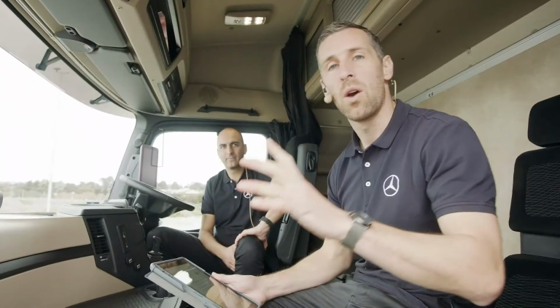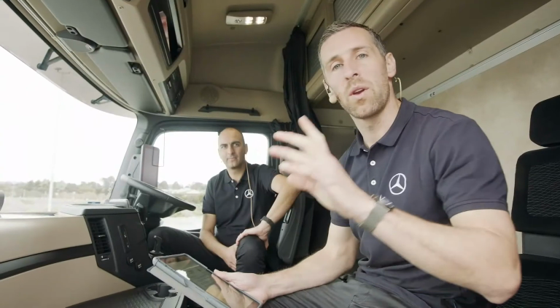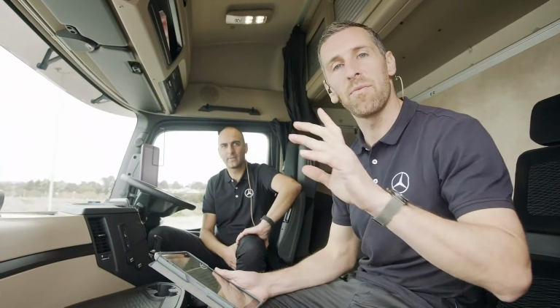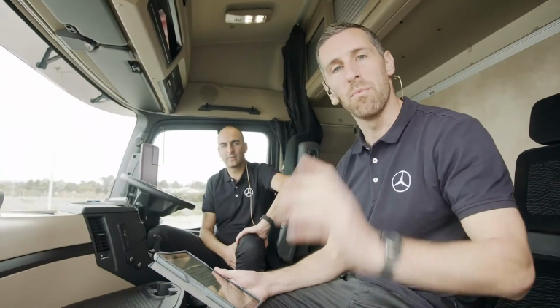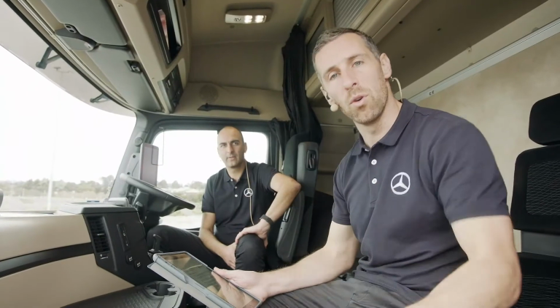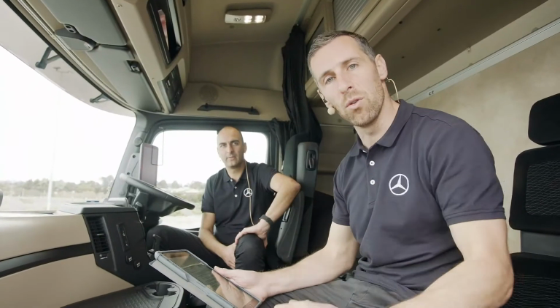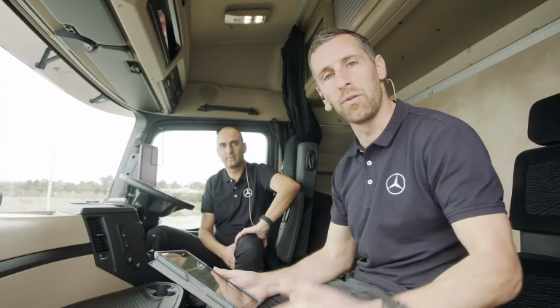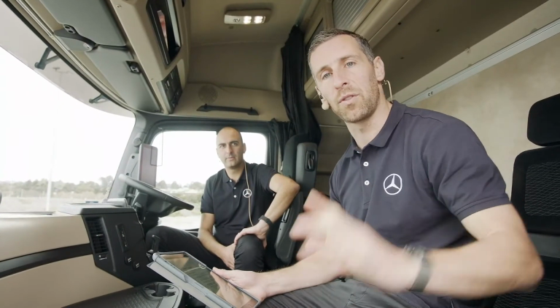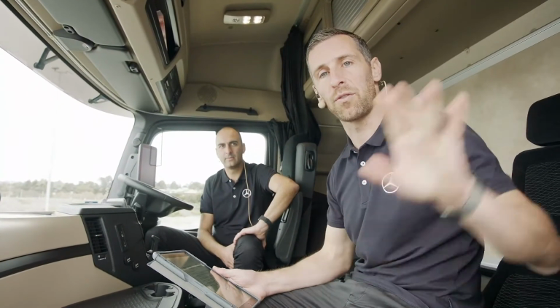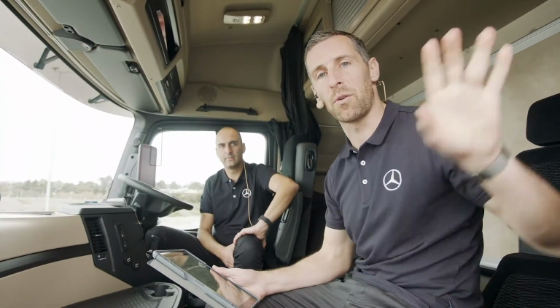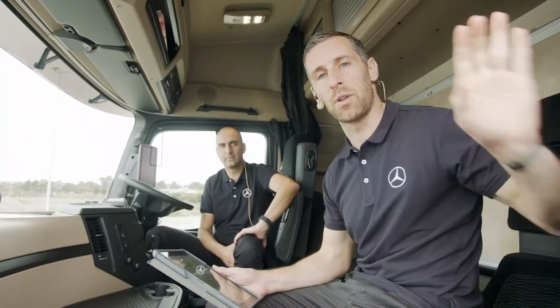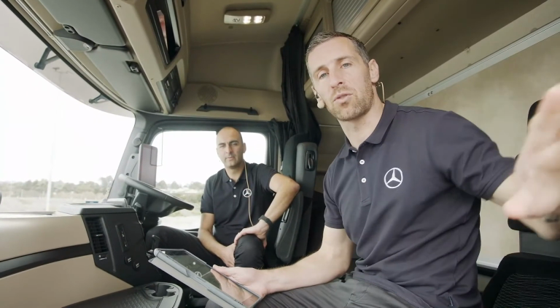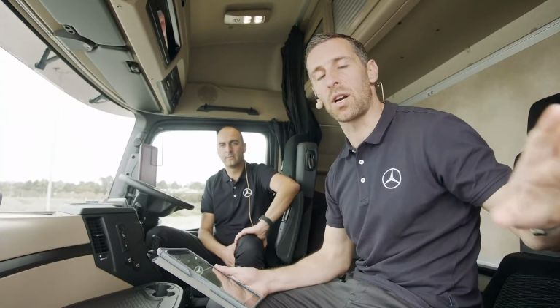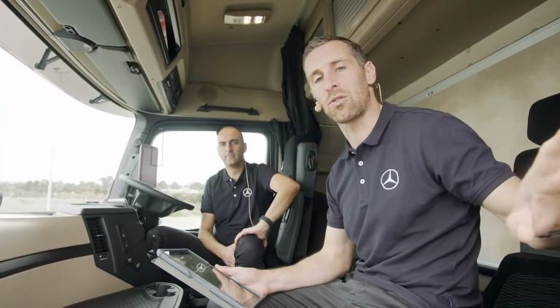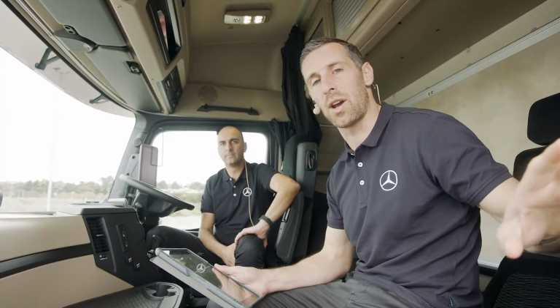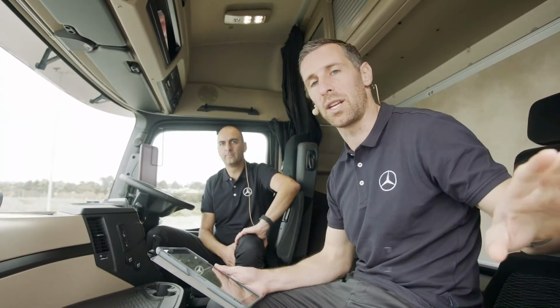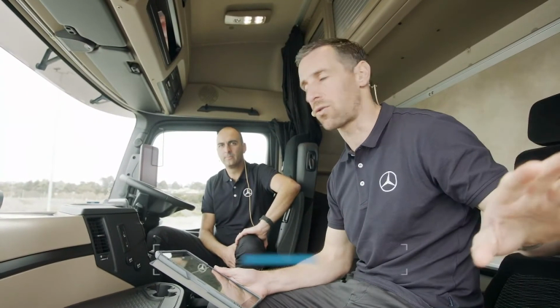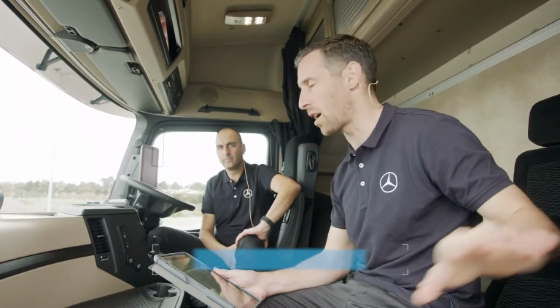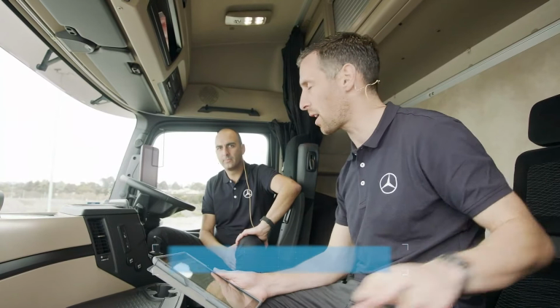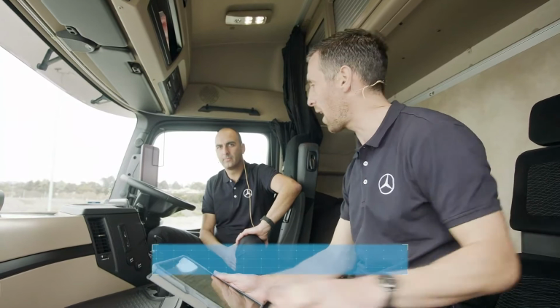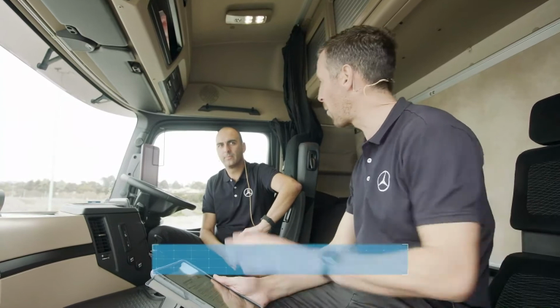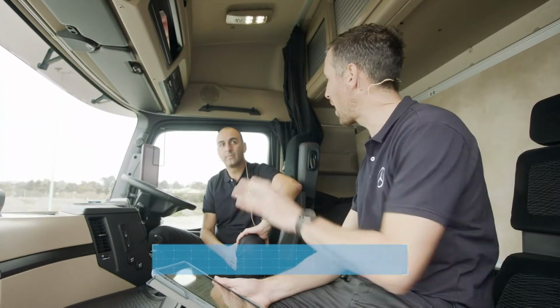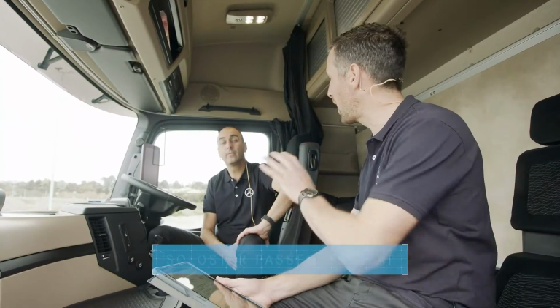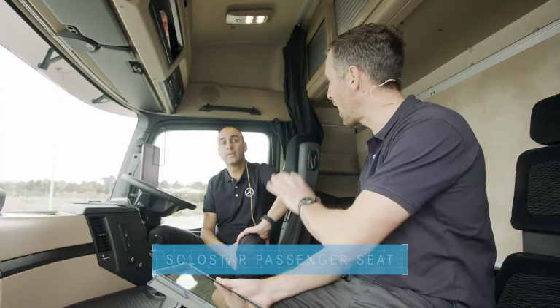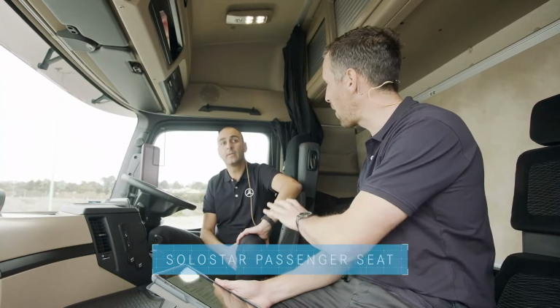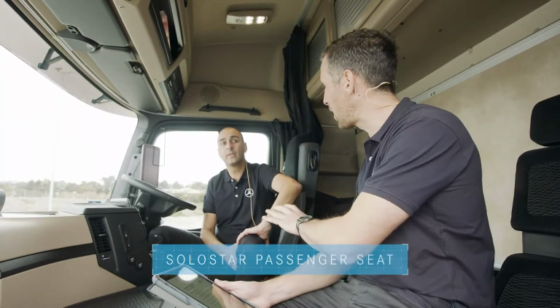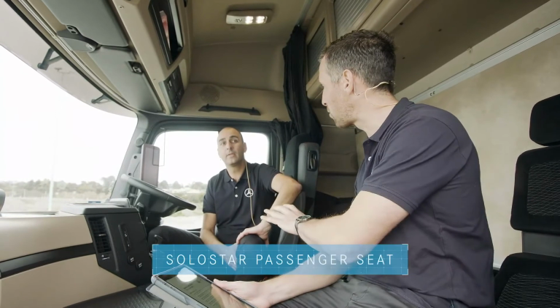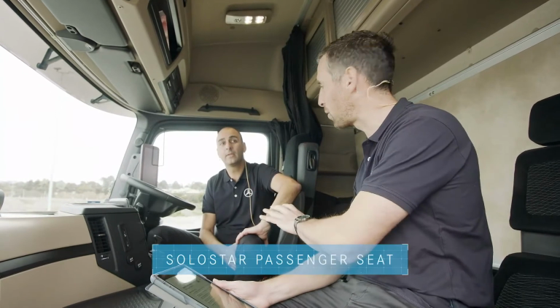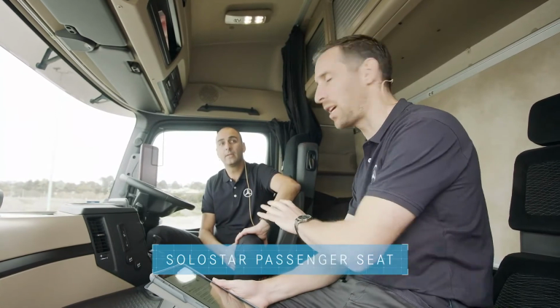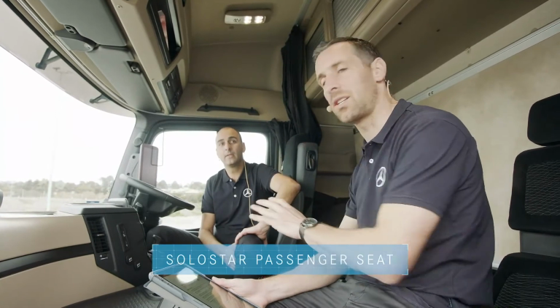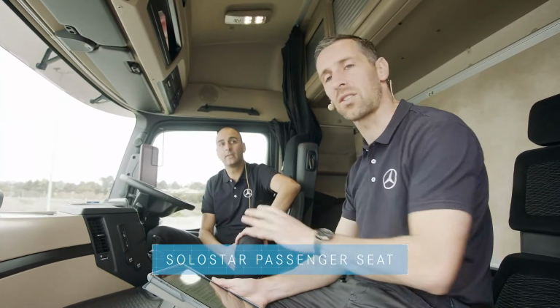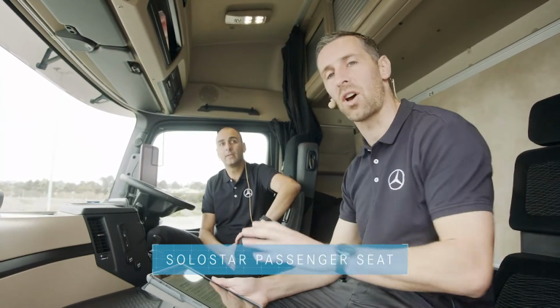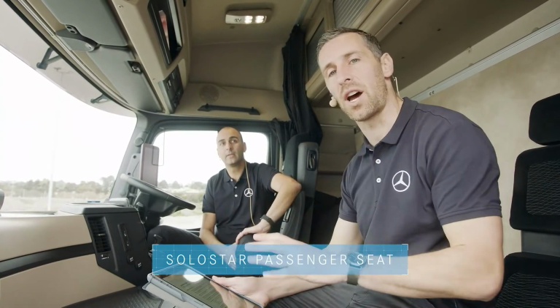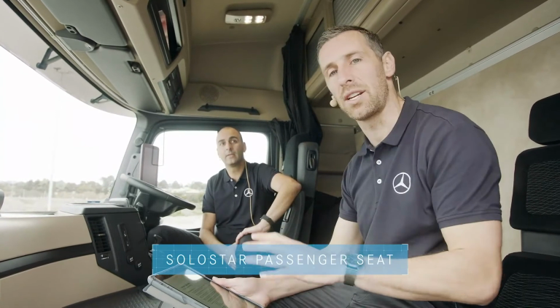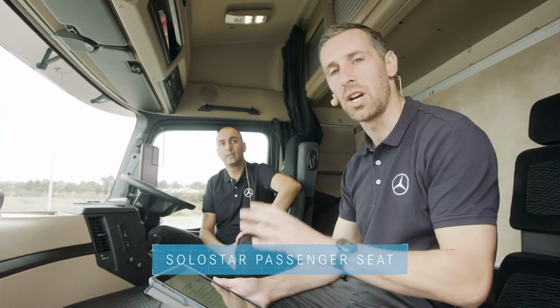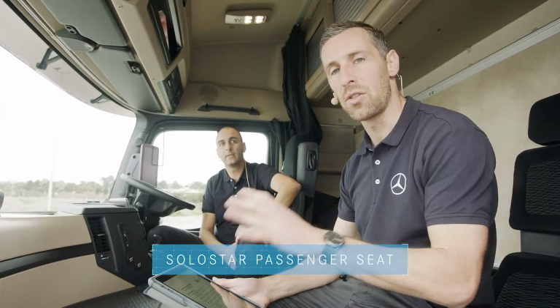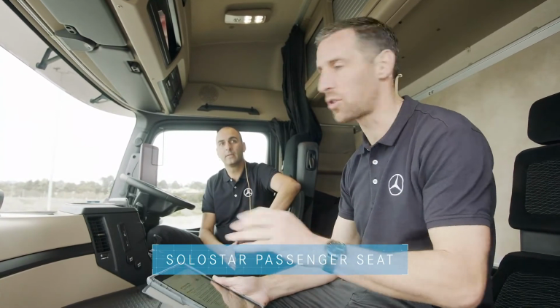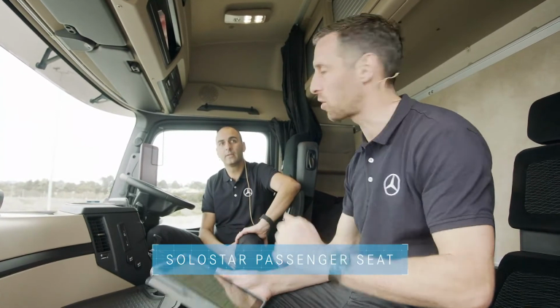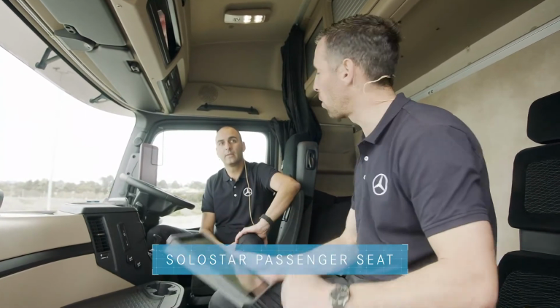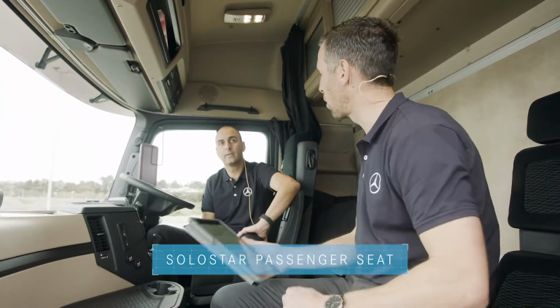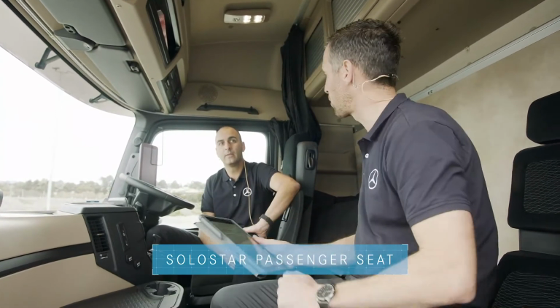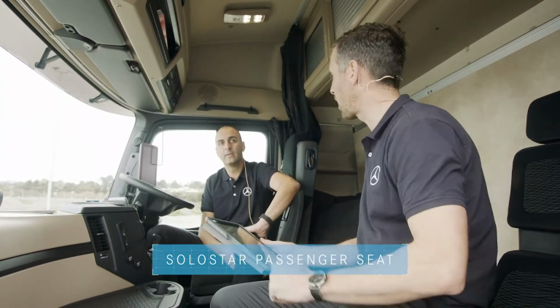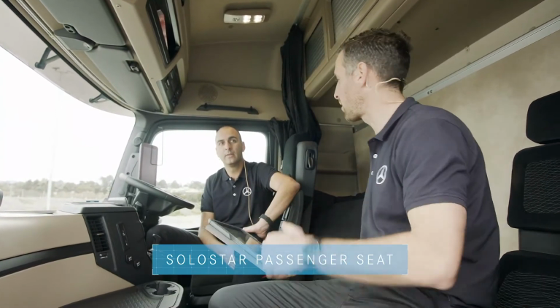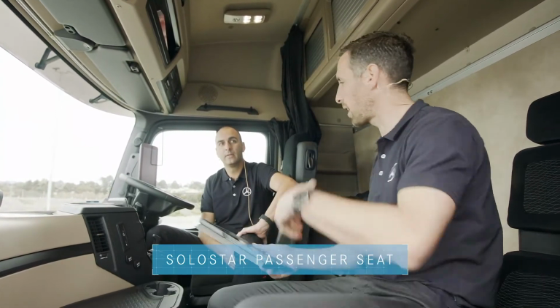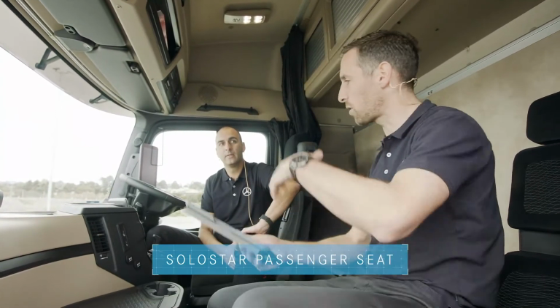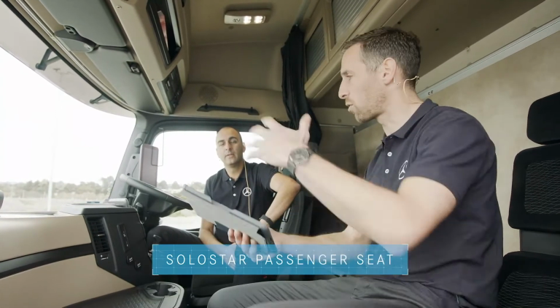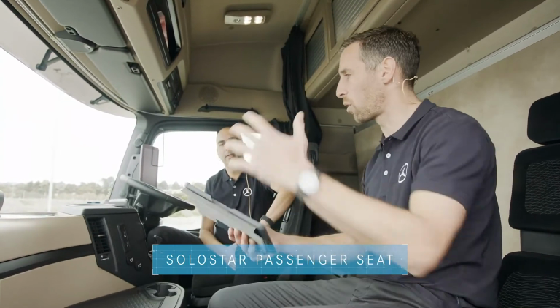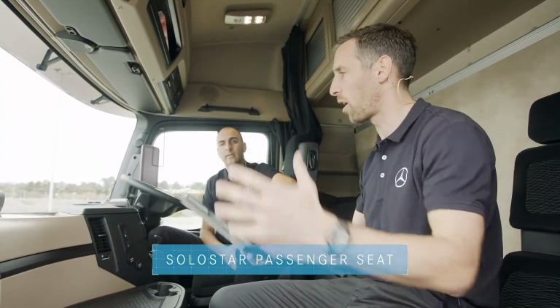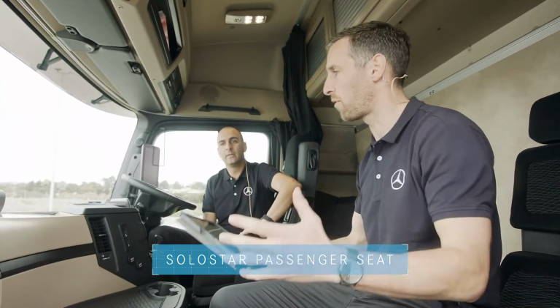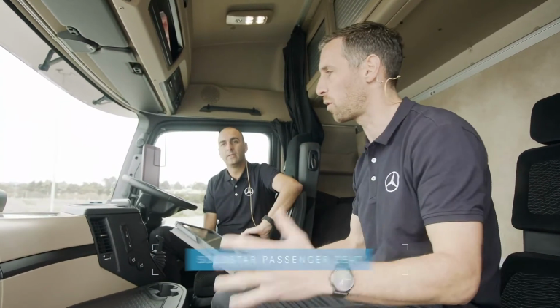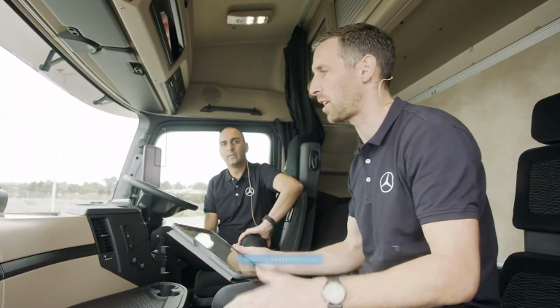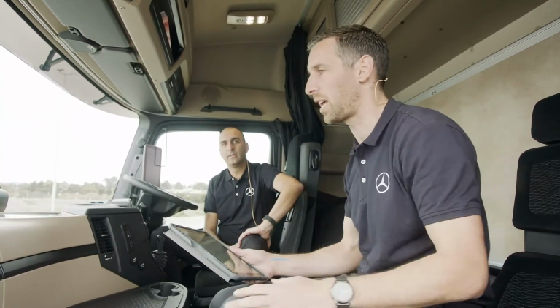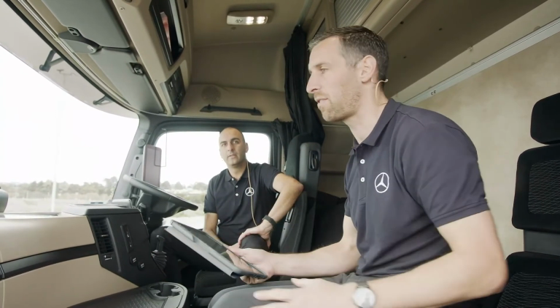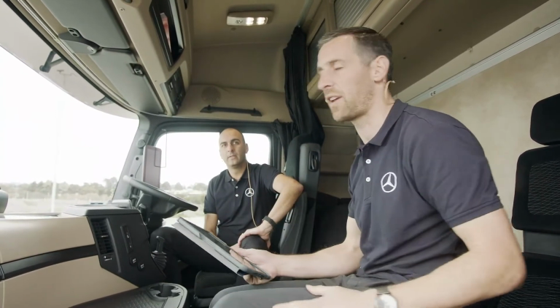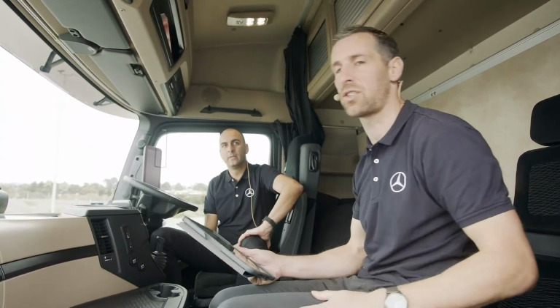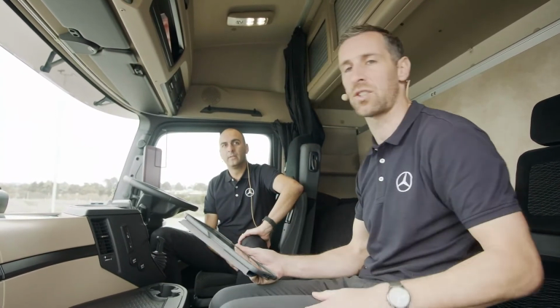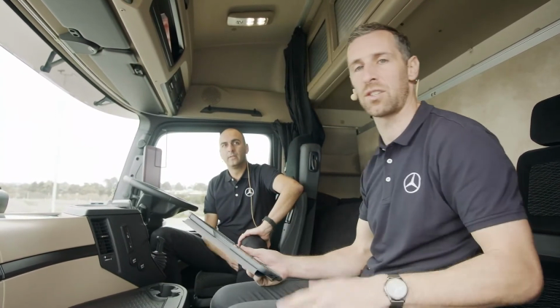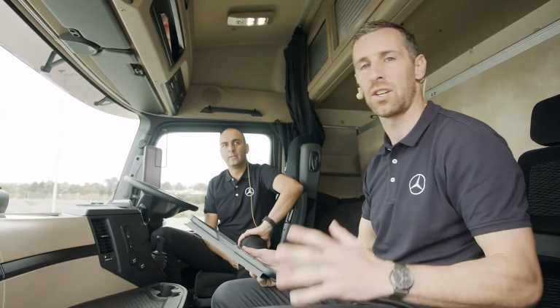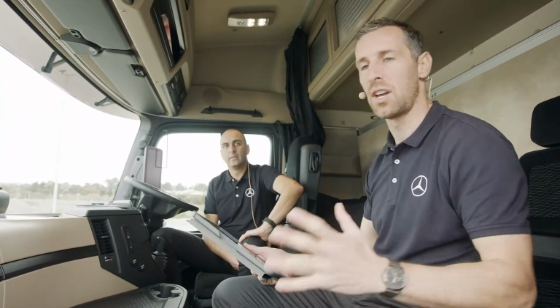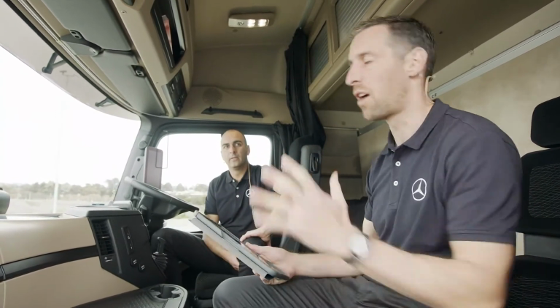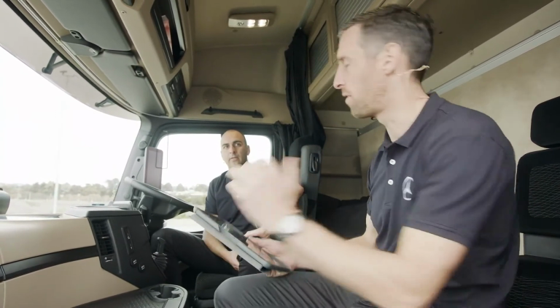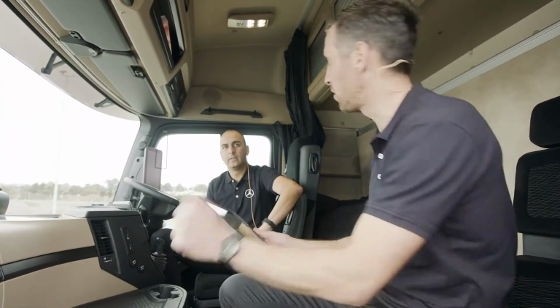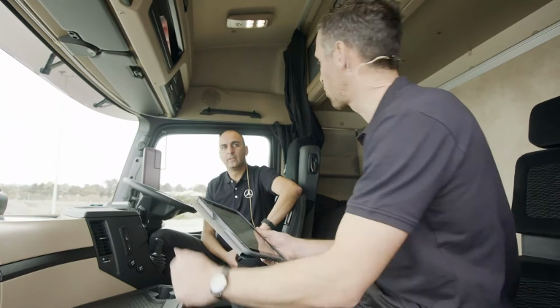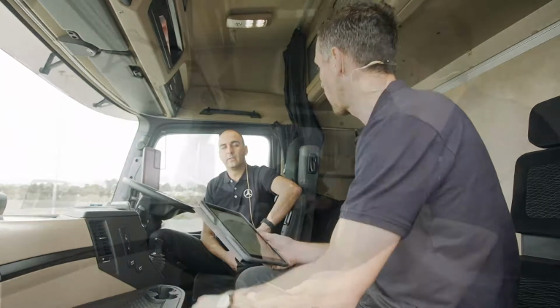We've moved from the truck training truck and we are now inside the Solostar. Take us through a few of the key features of this truck.